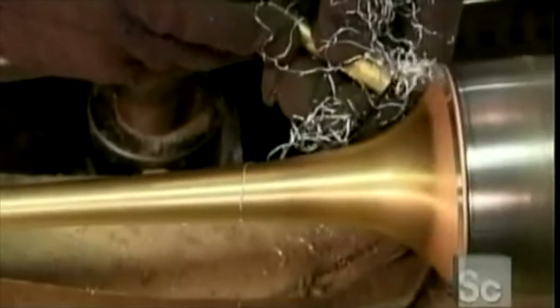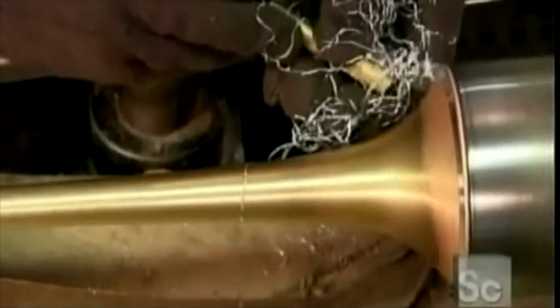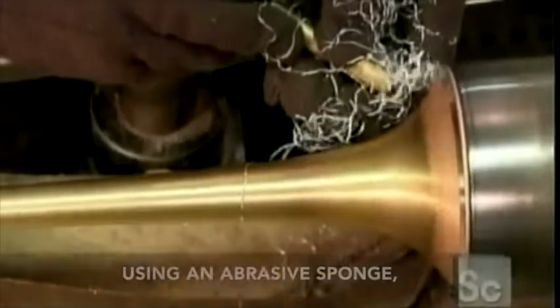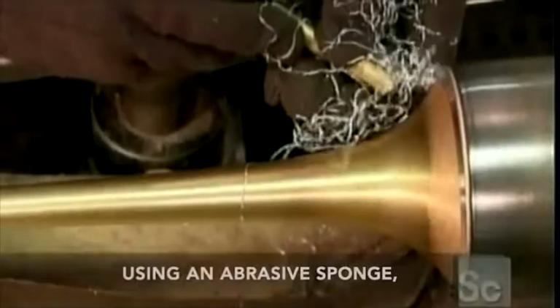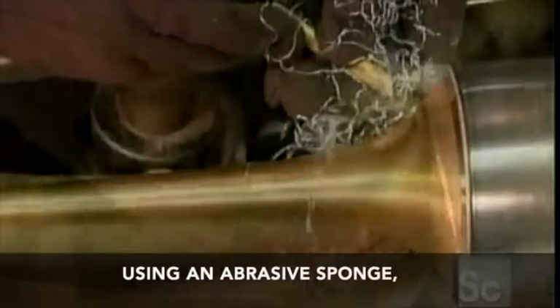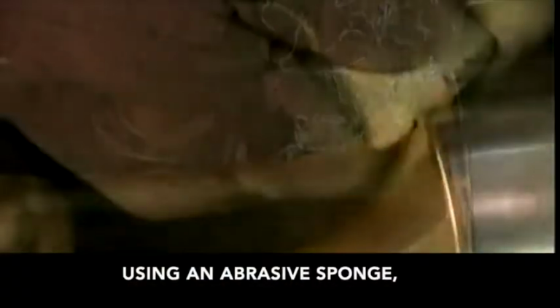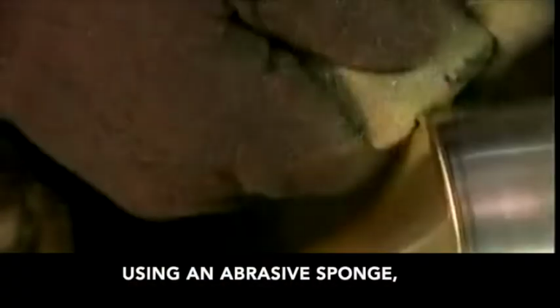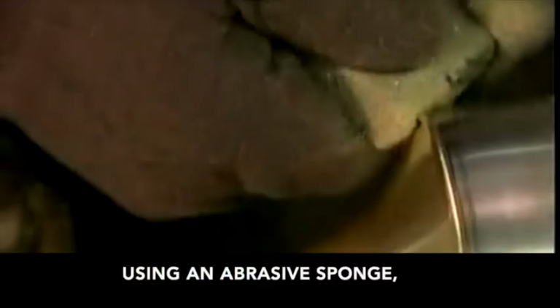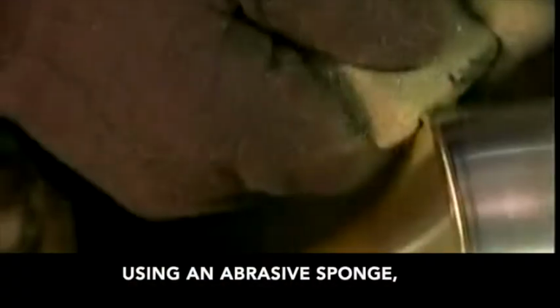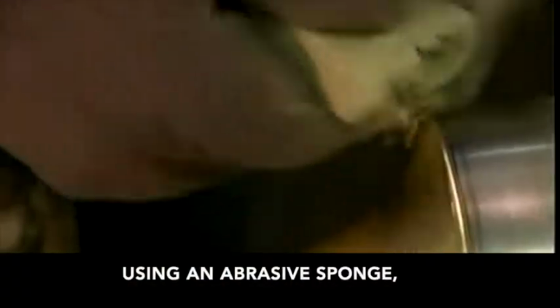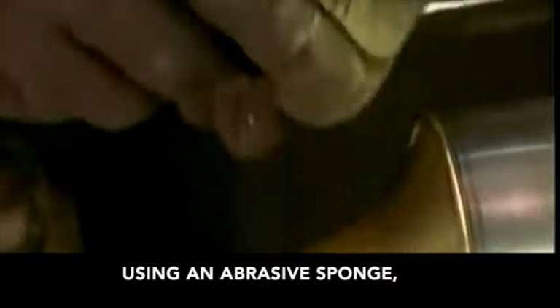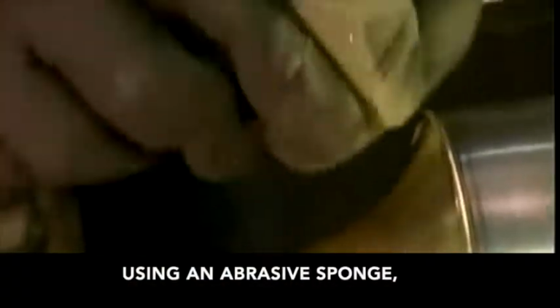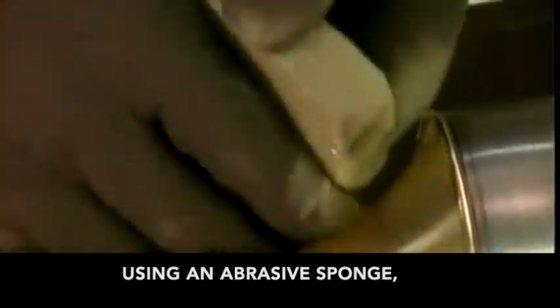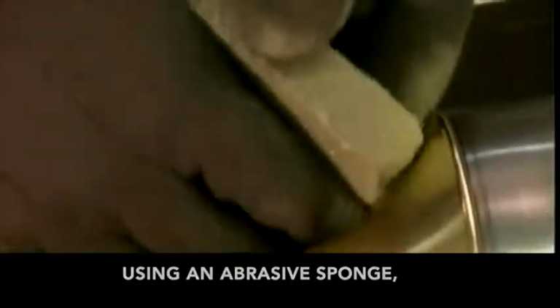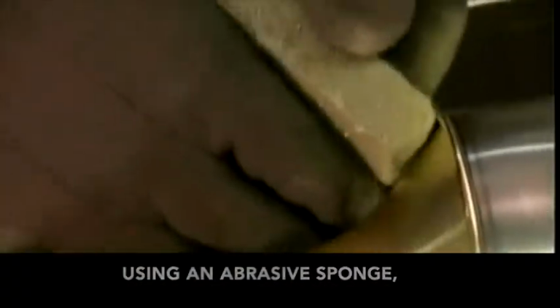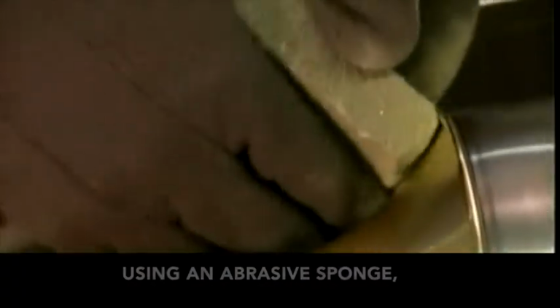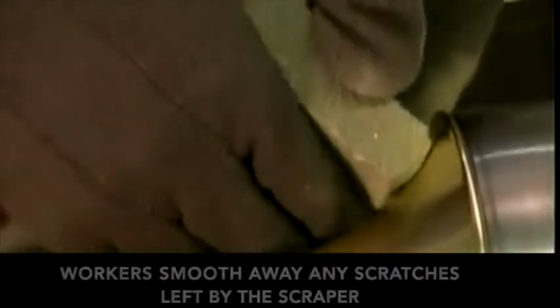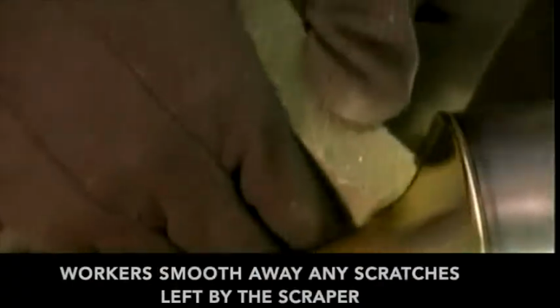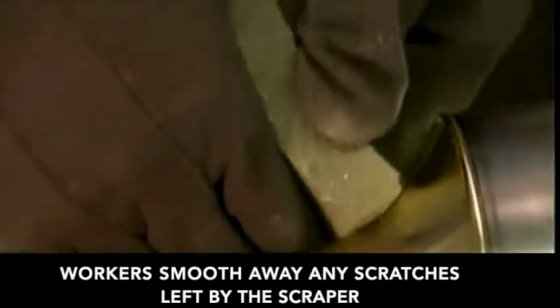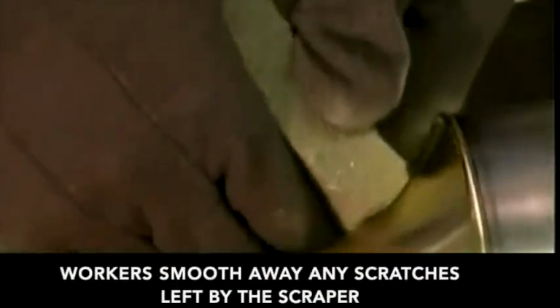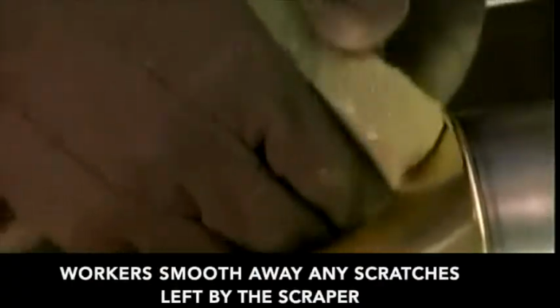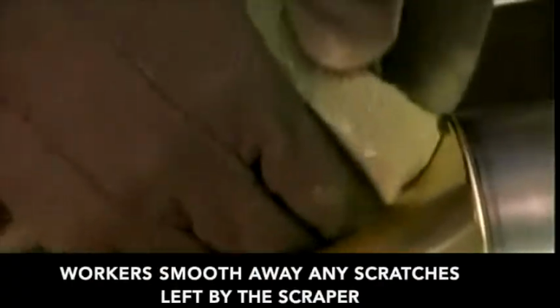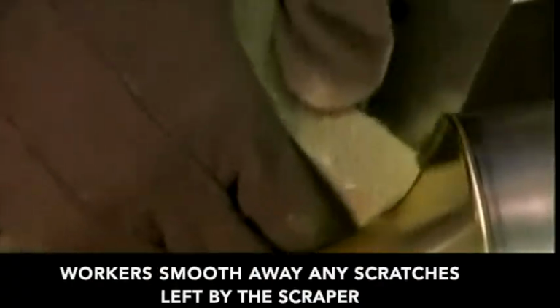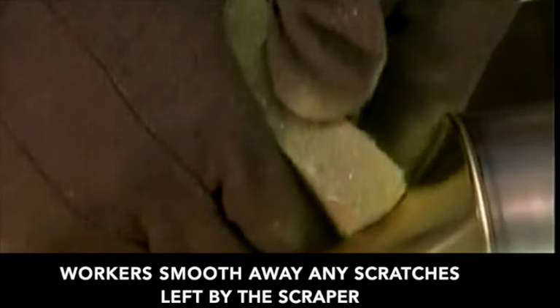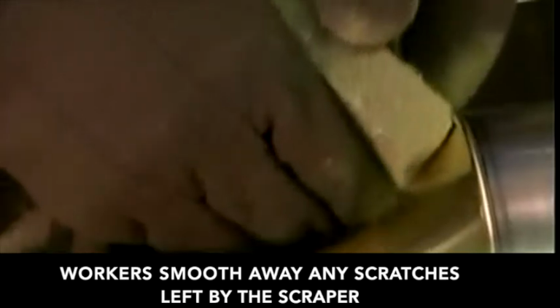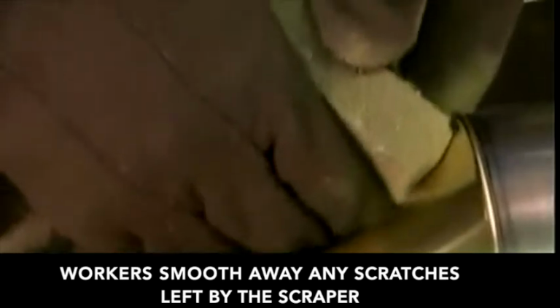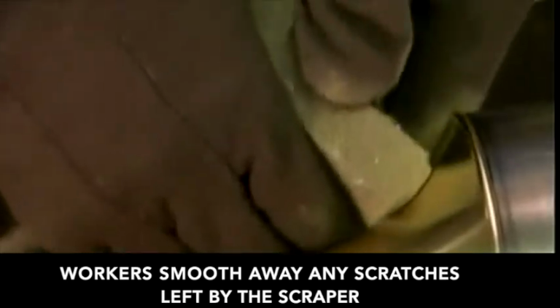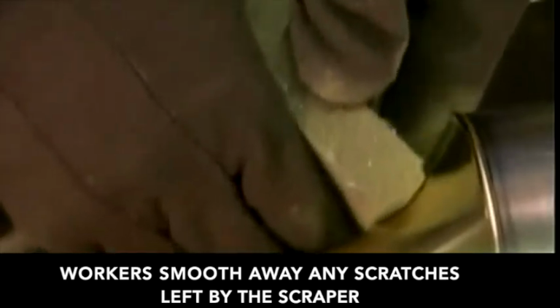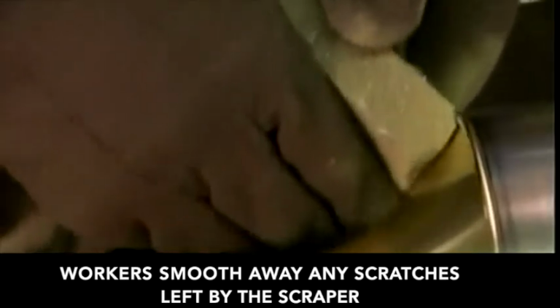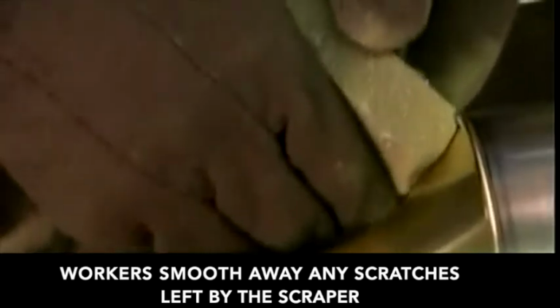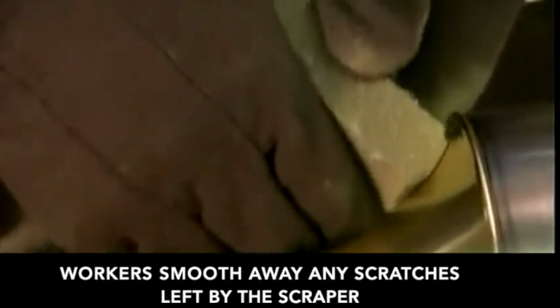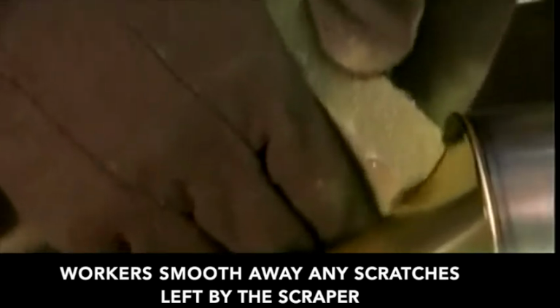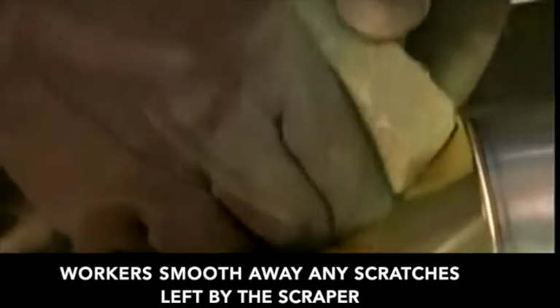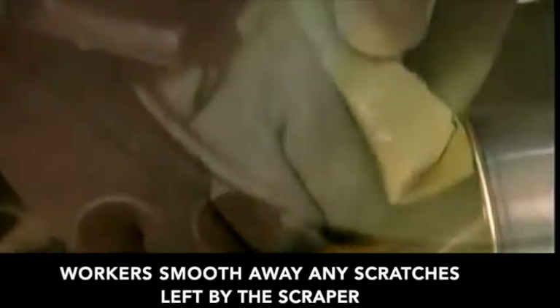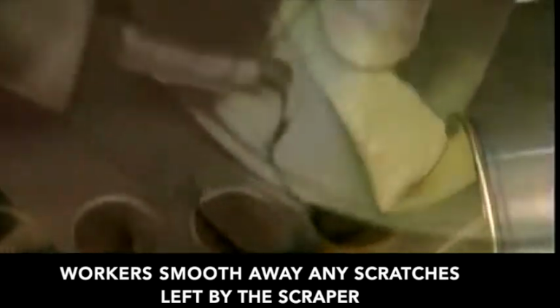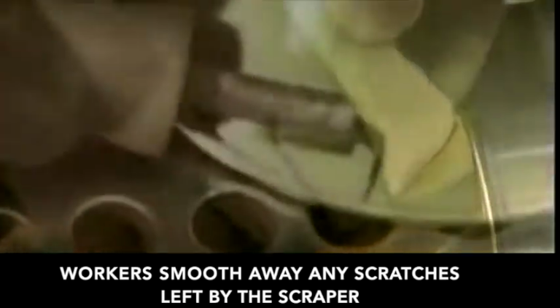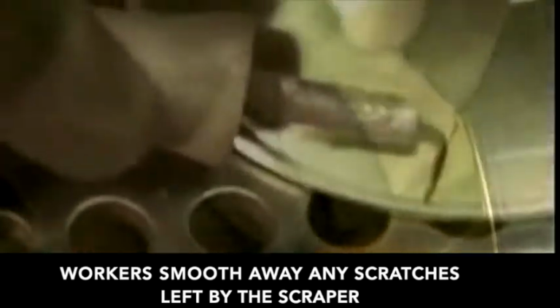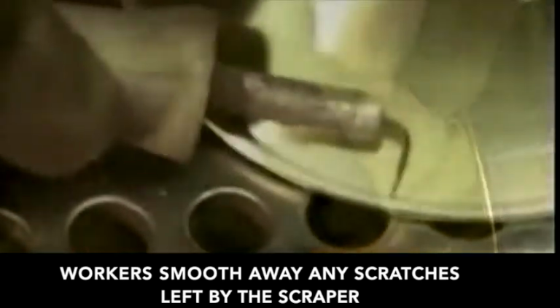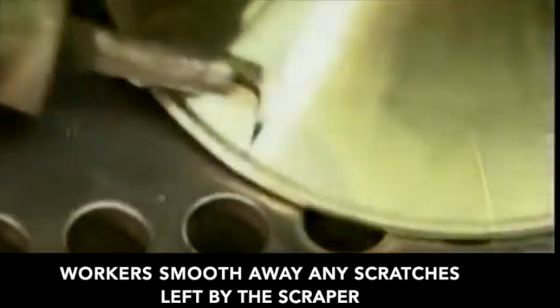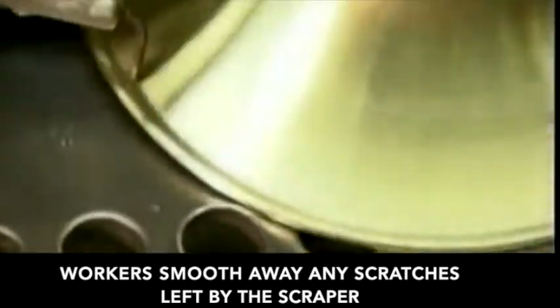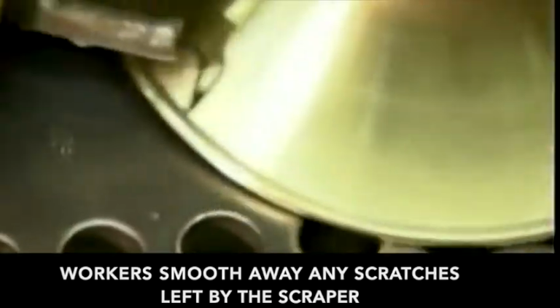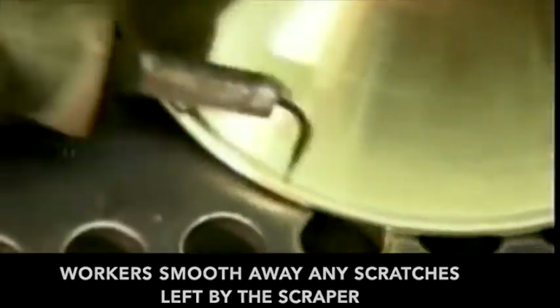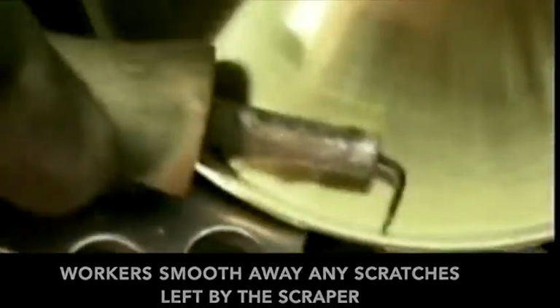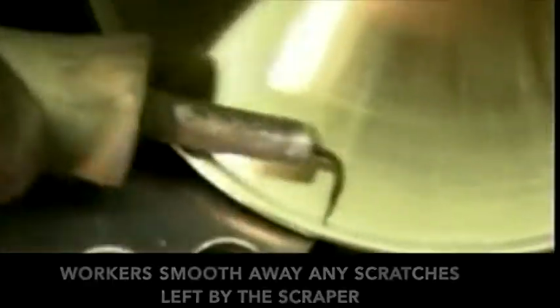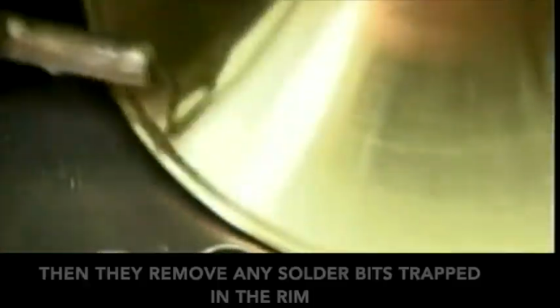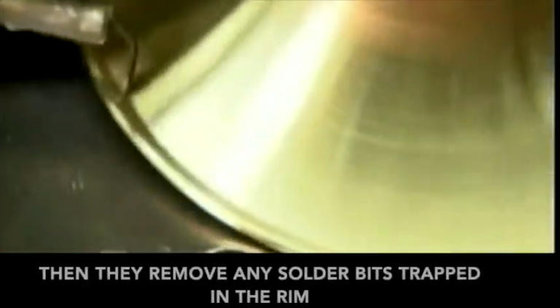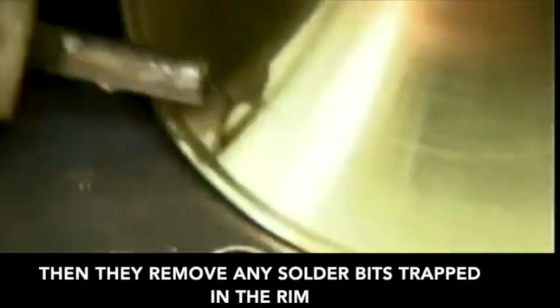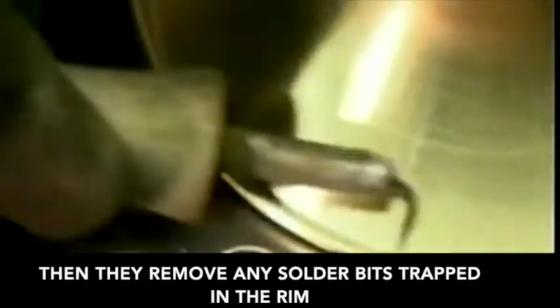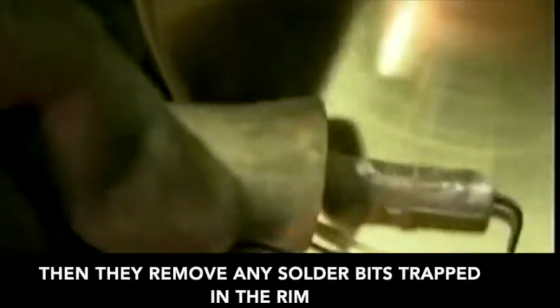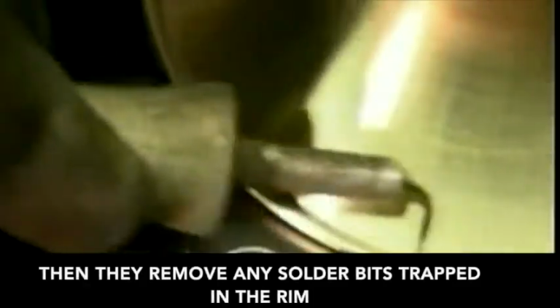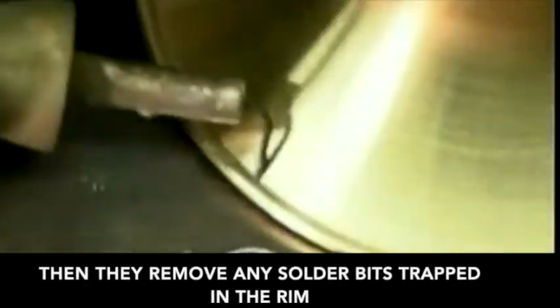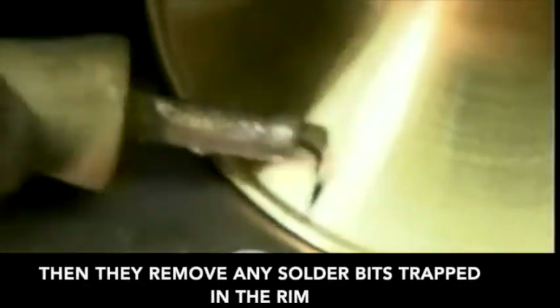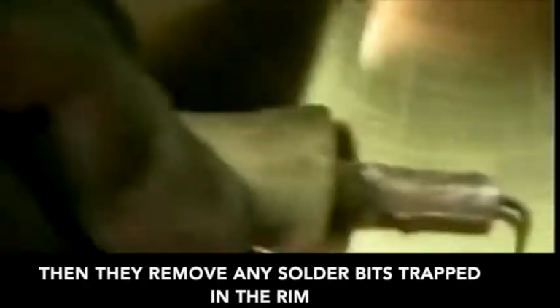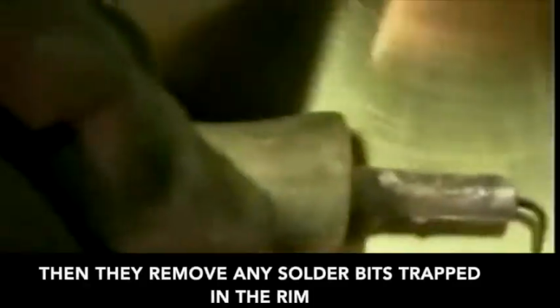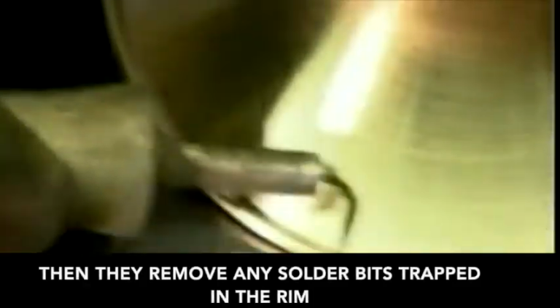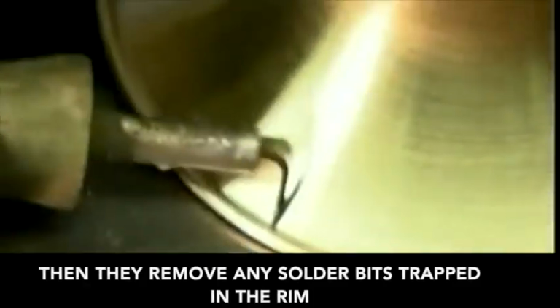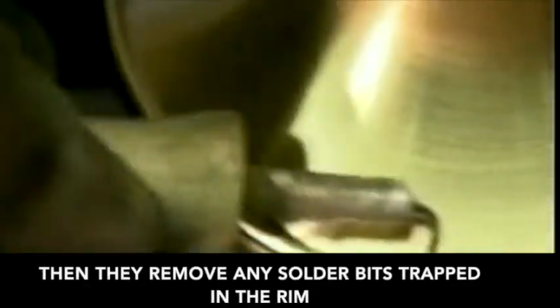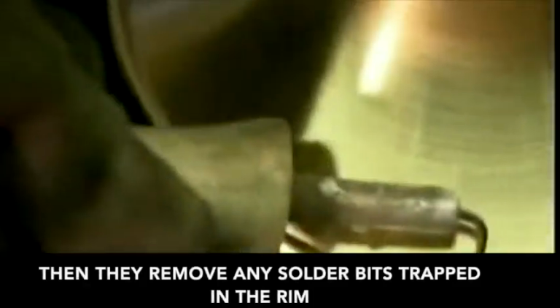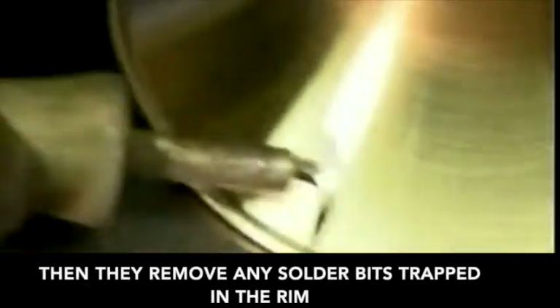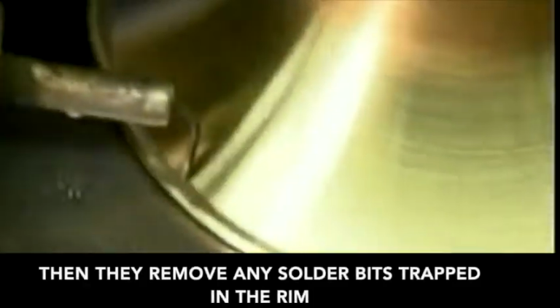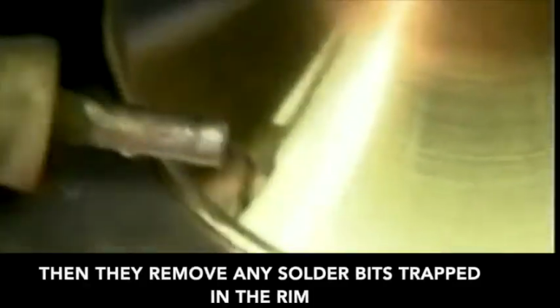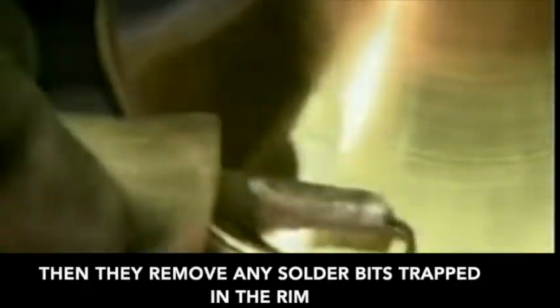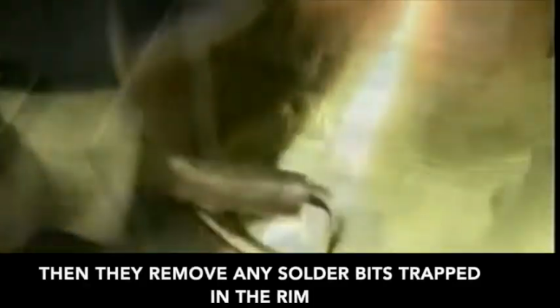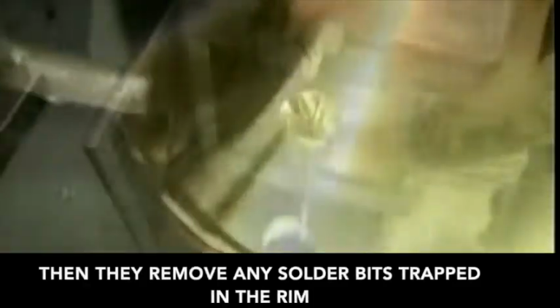Using an abrasive sponge, workers smooth away any scratches left by the scraper. Then they remove any solder bits trapped in the rim.